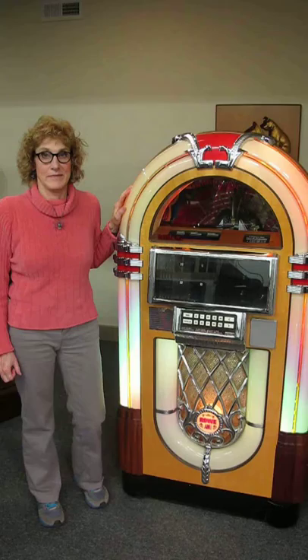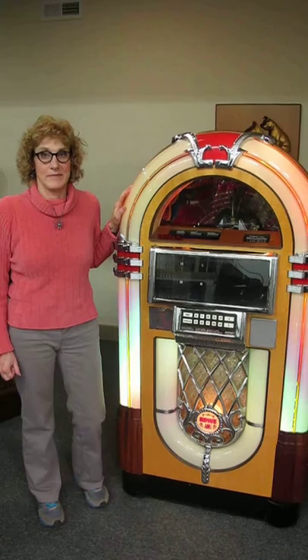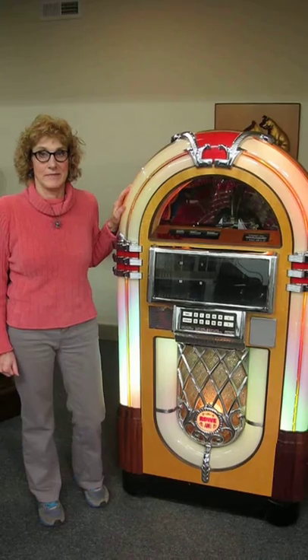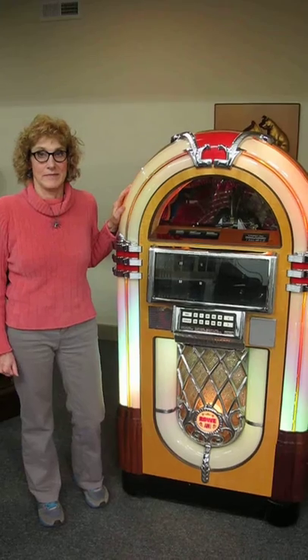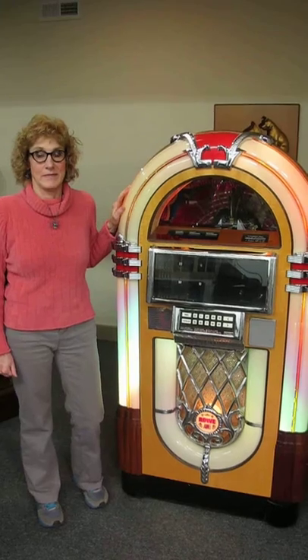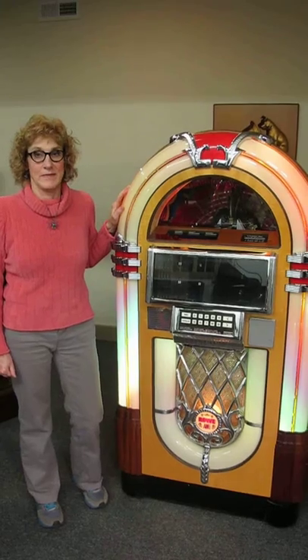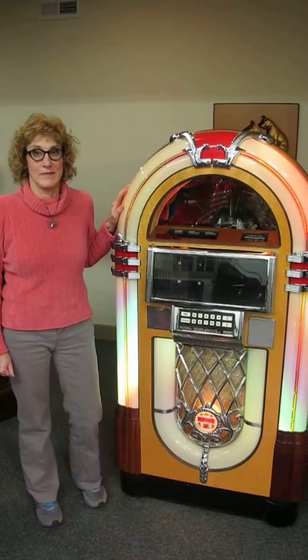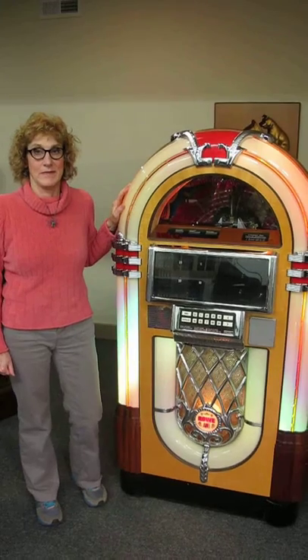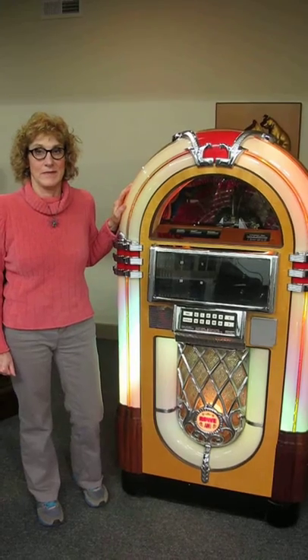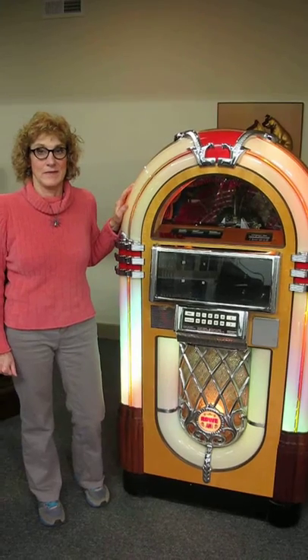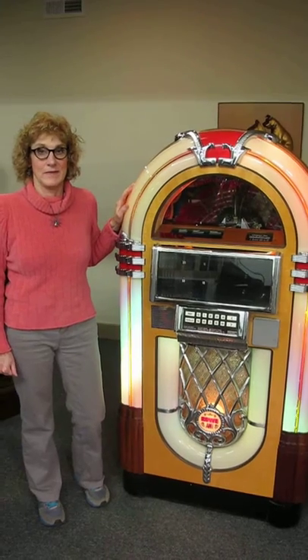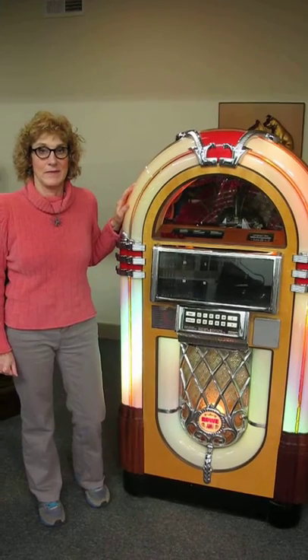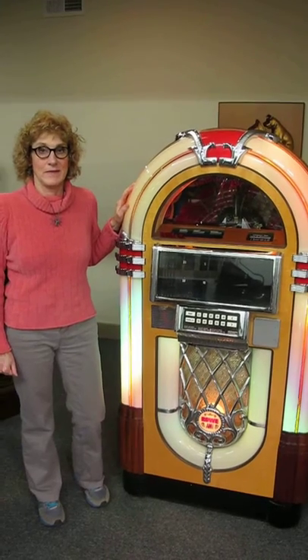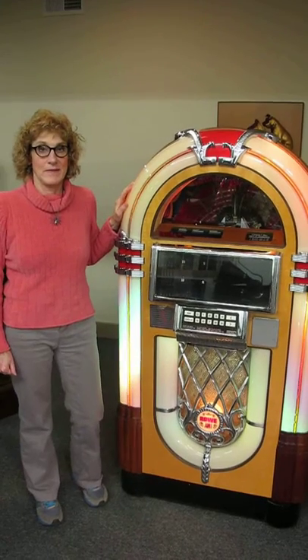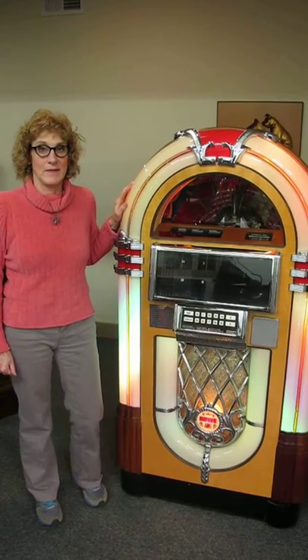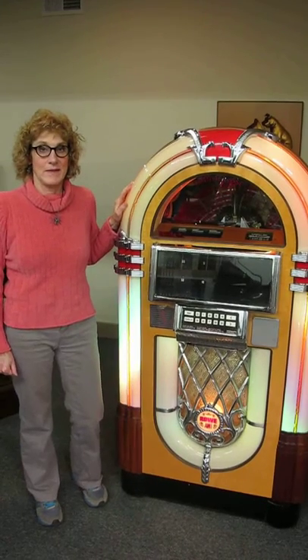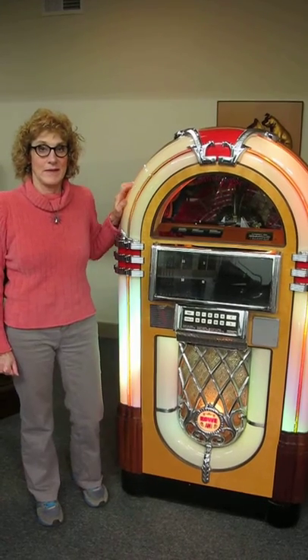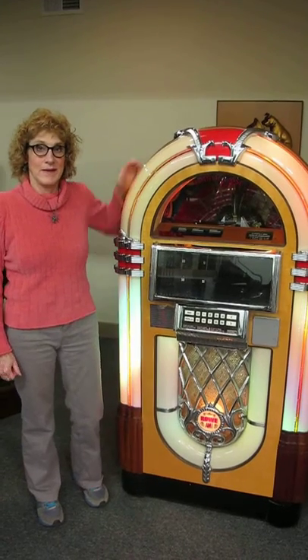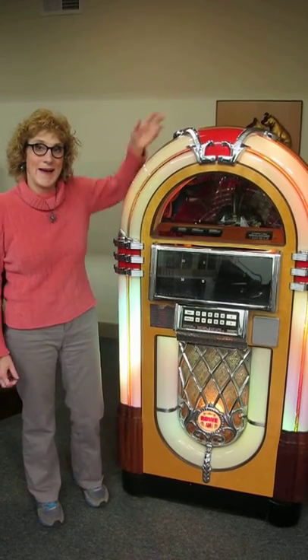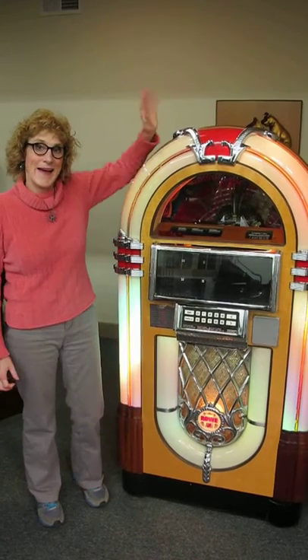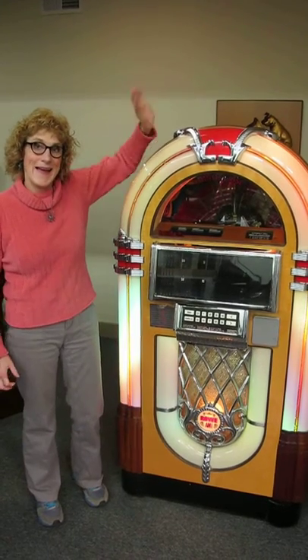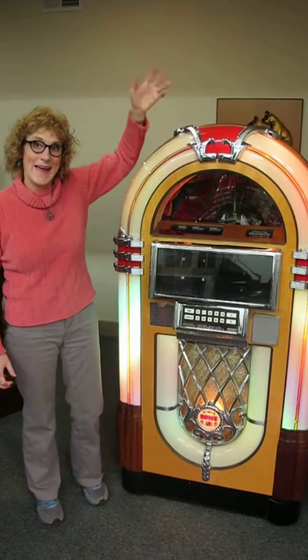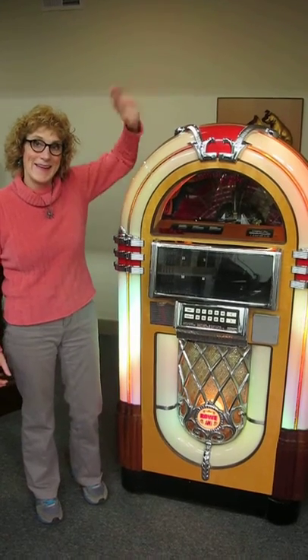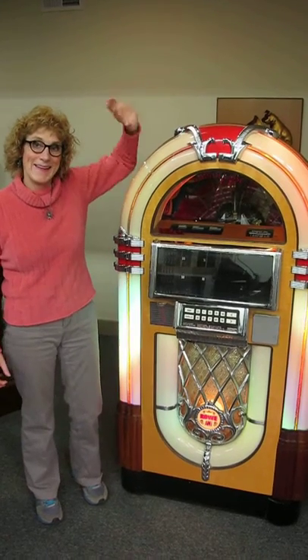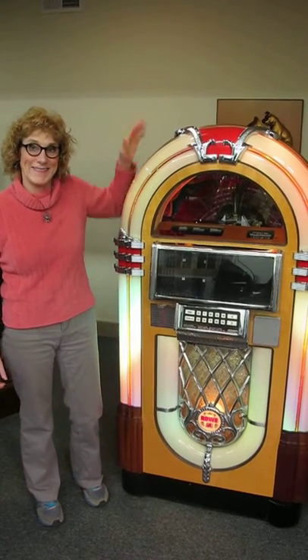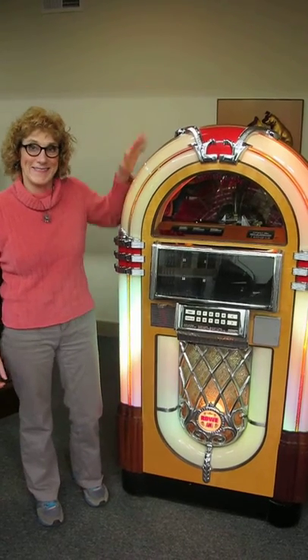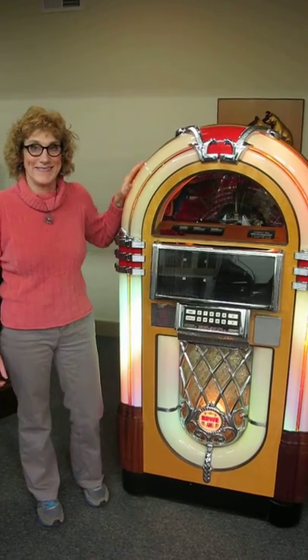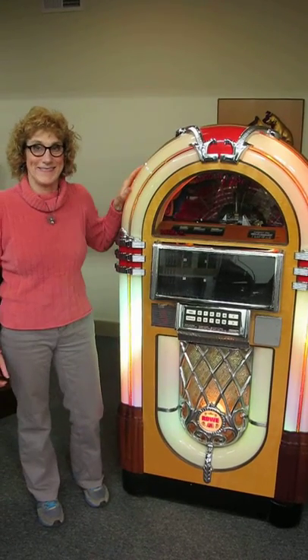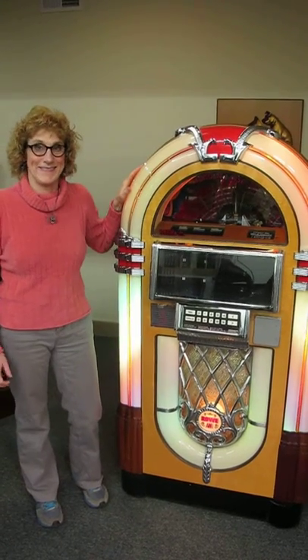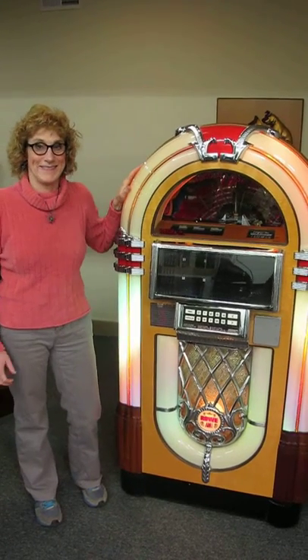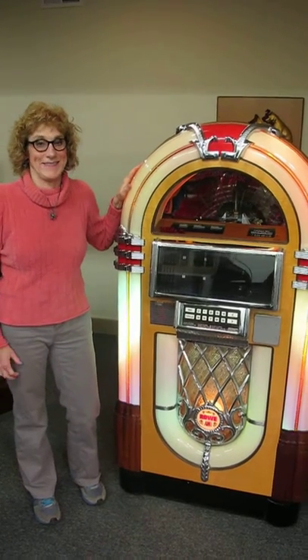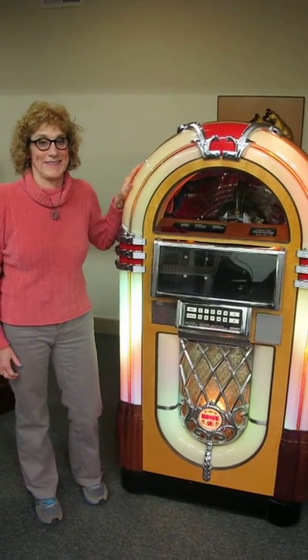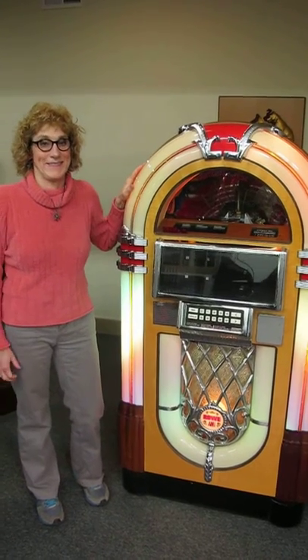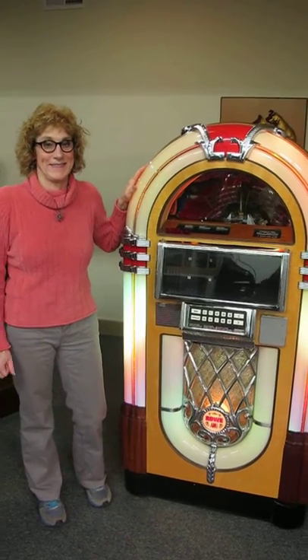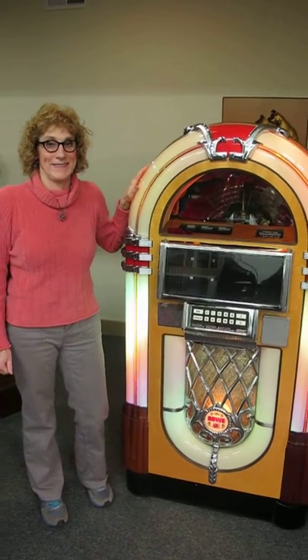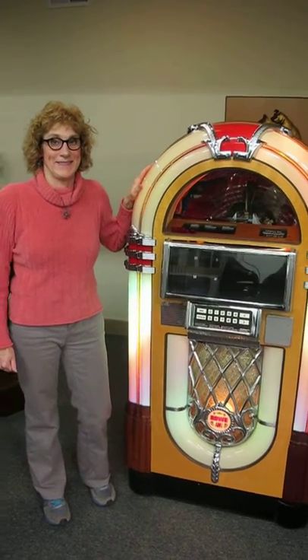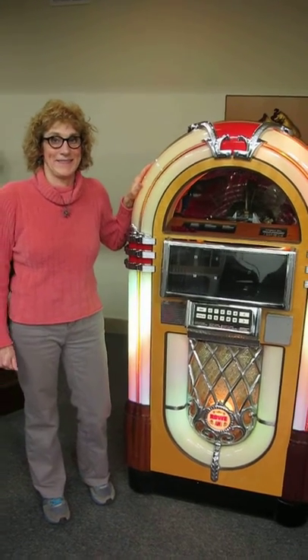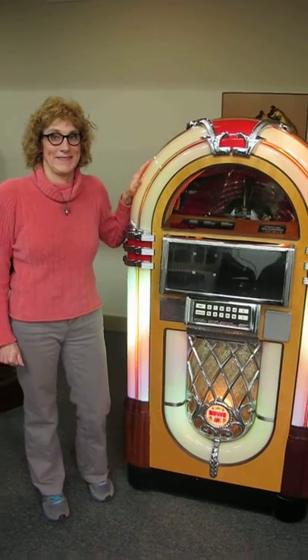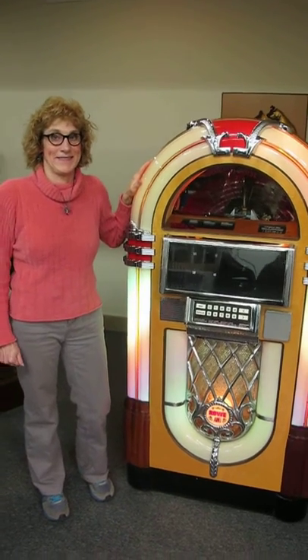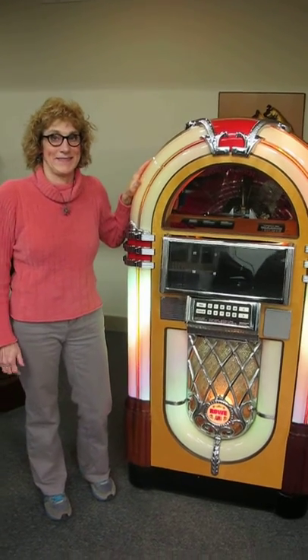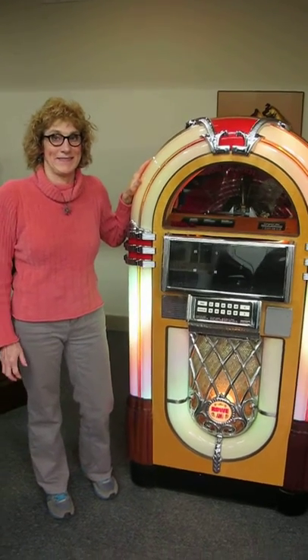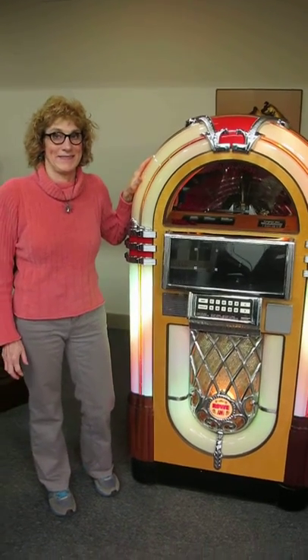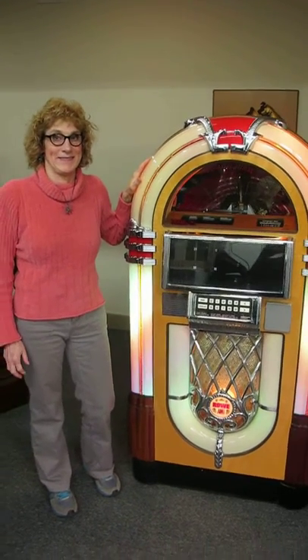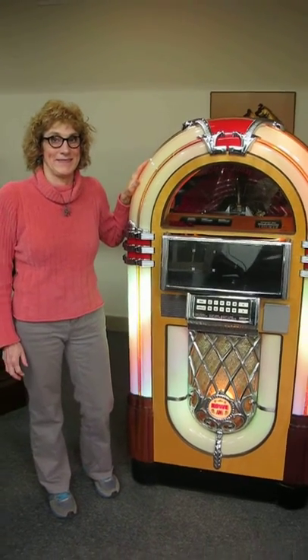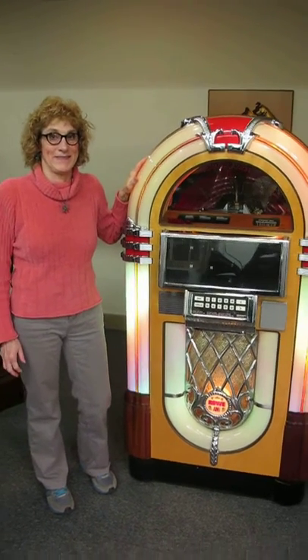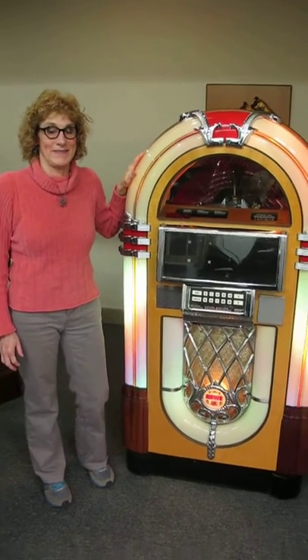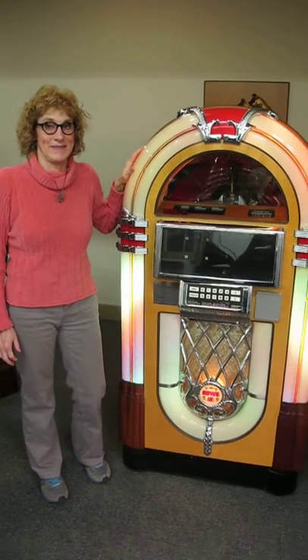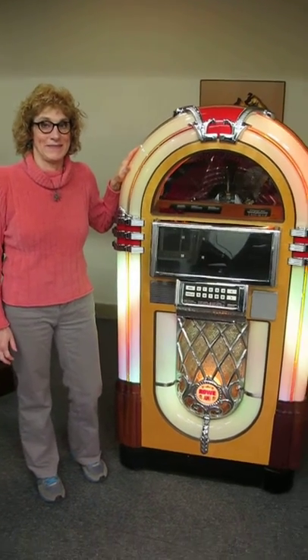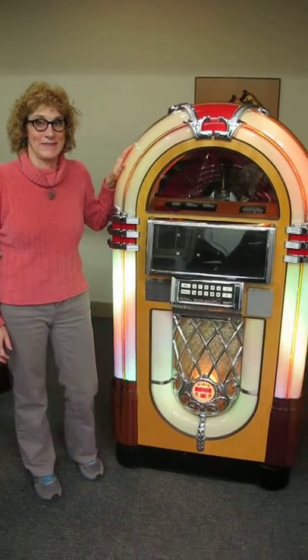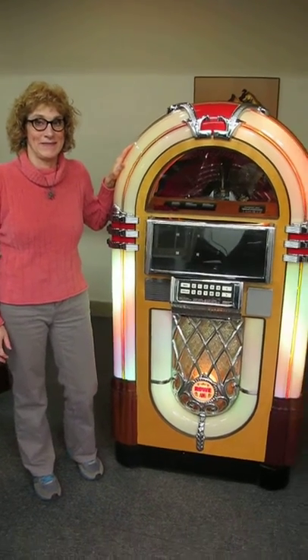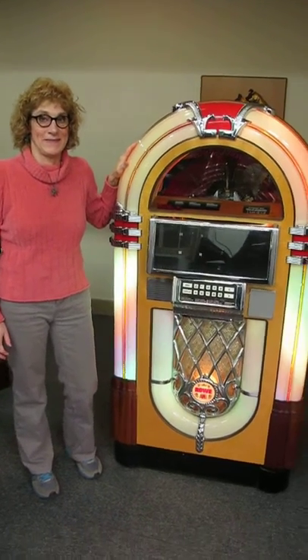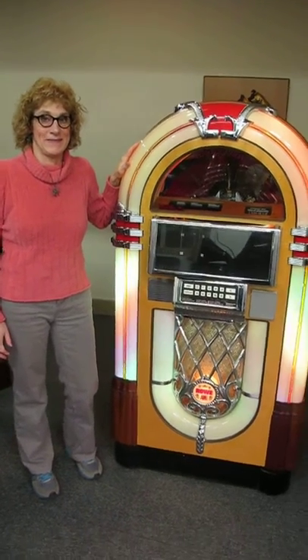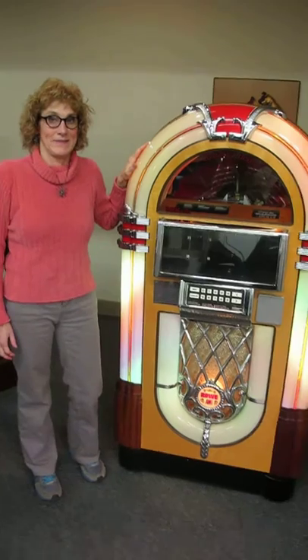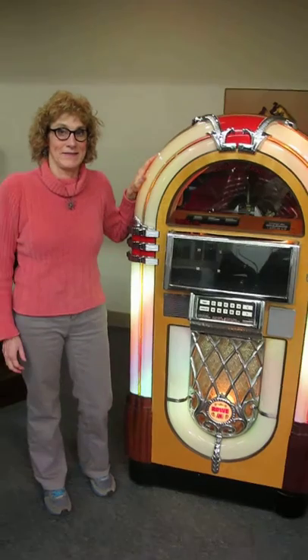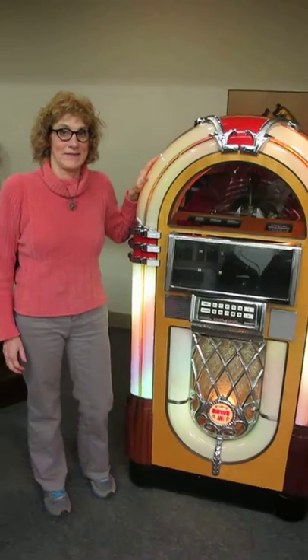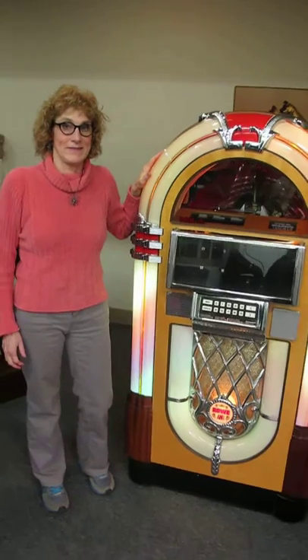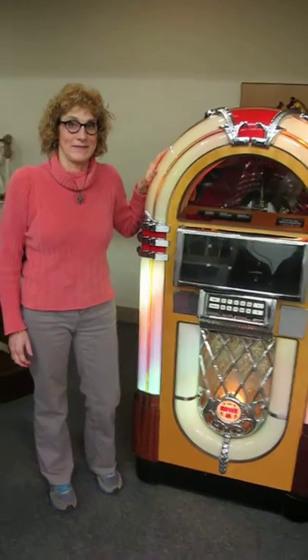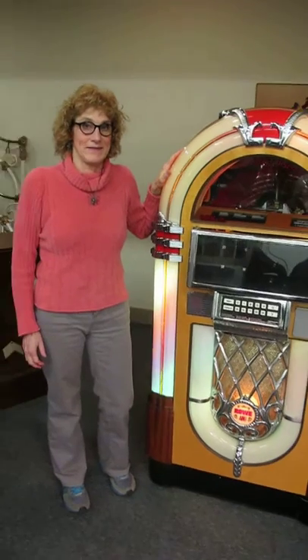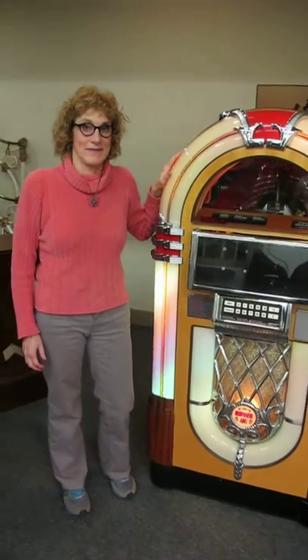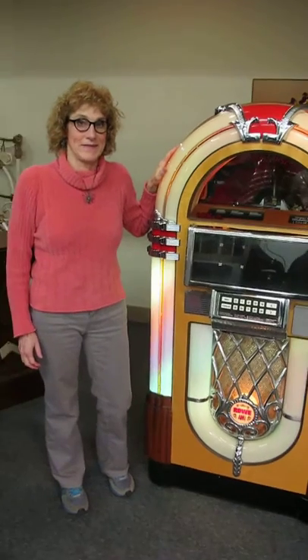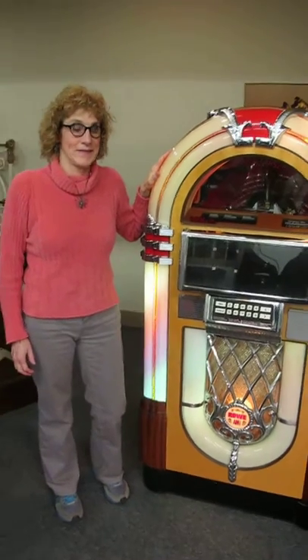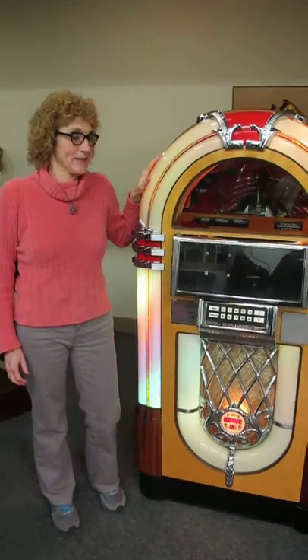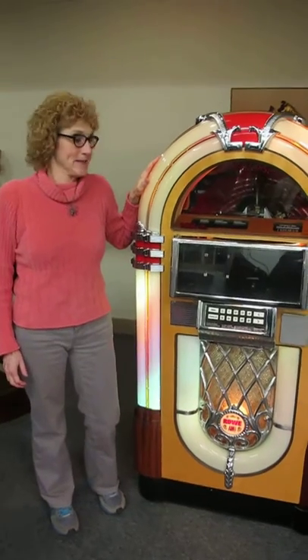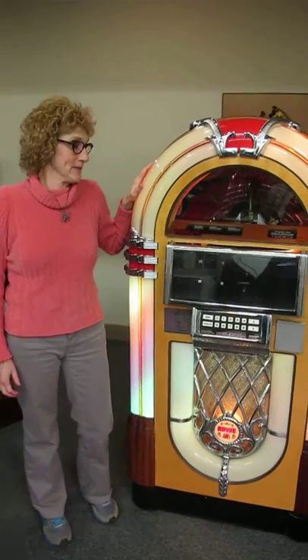Hi, it's Brad and Lynn. Bradford's Antiques in Liberty. We have something a little different today.